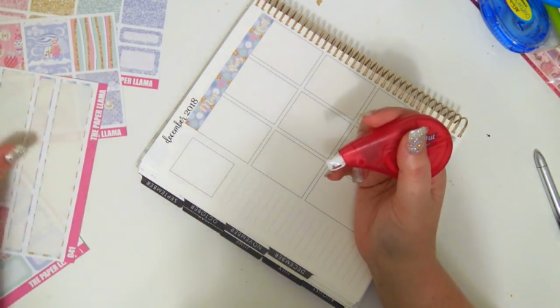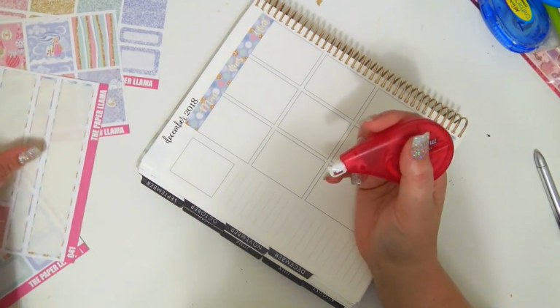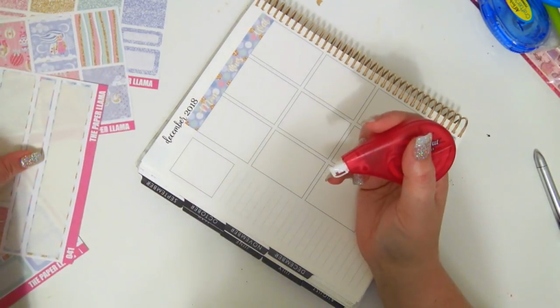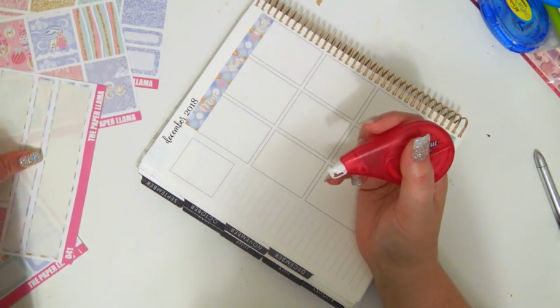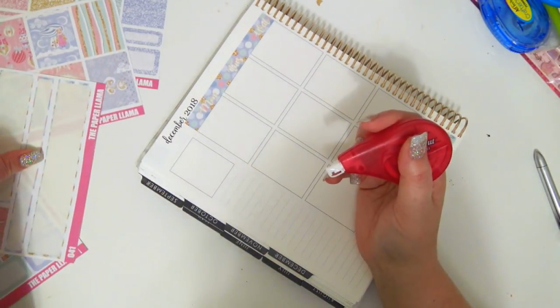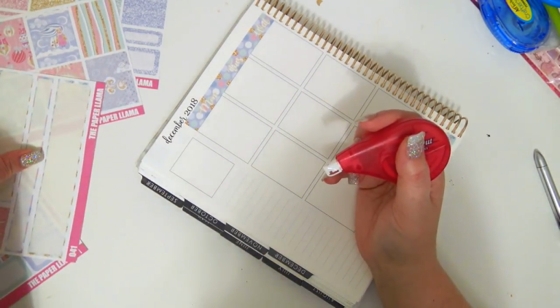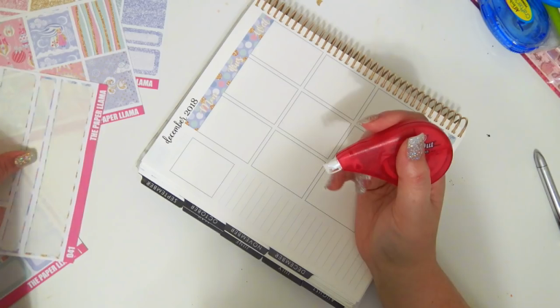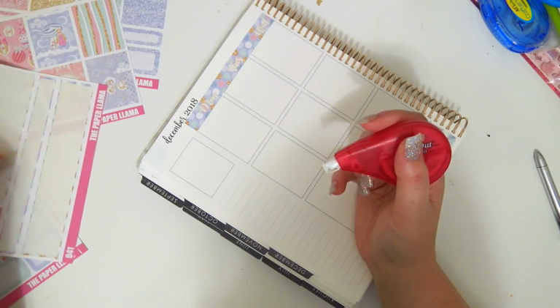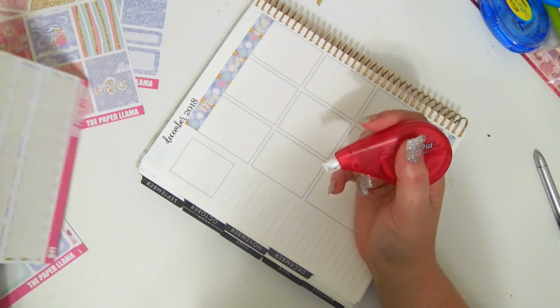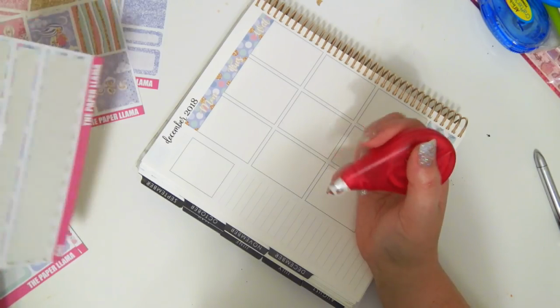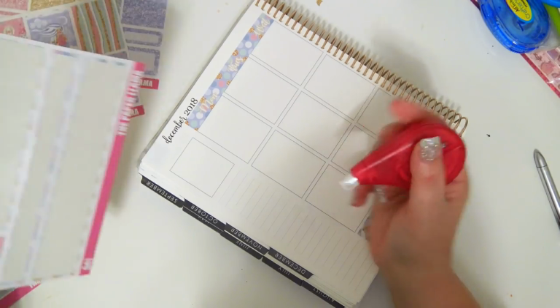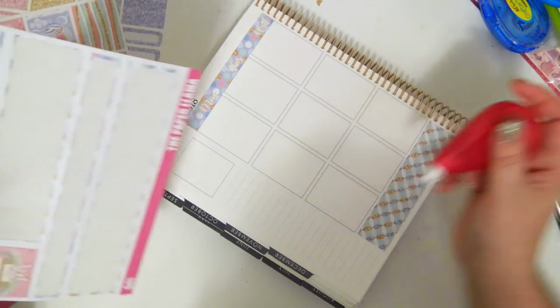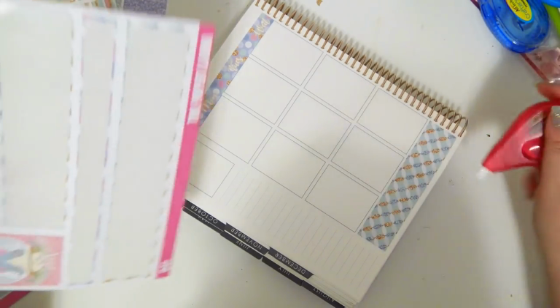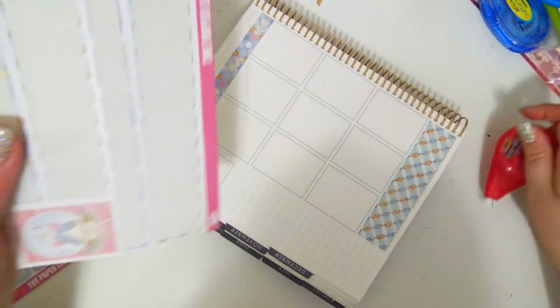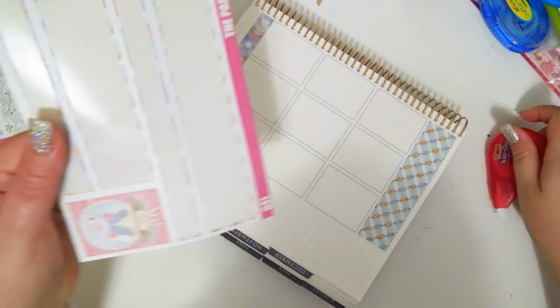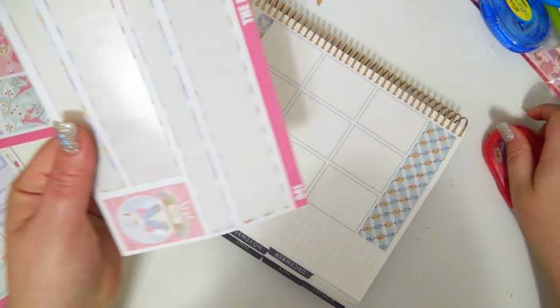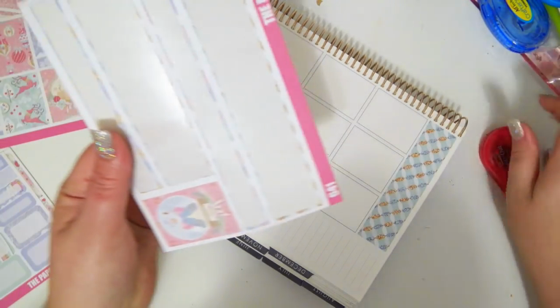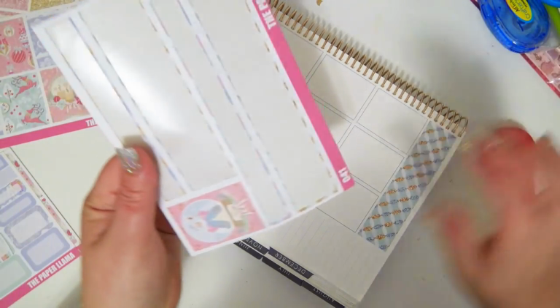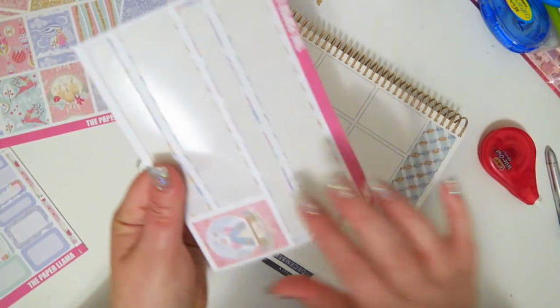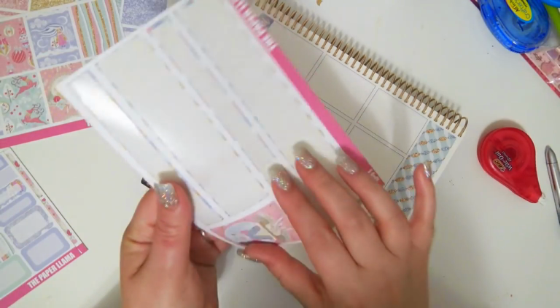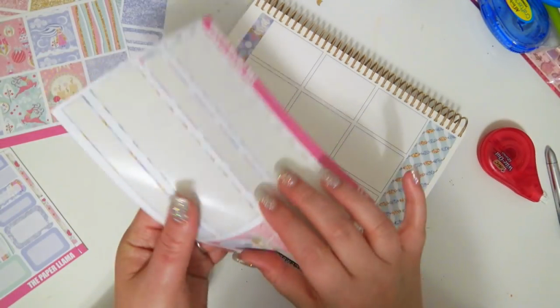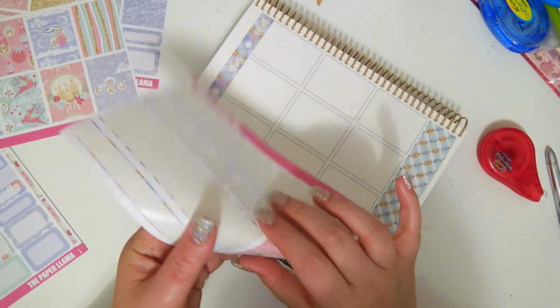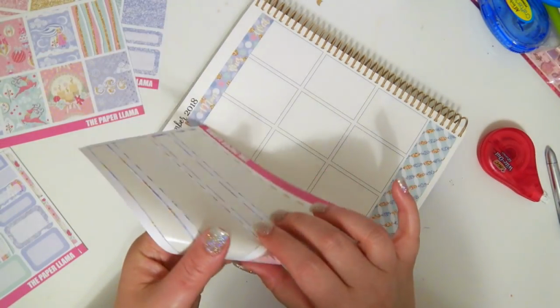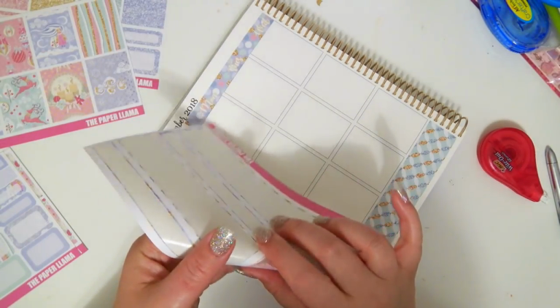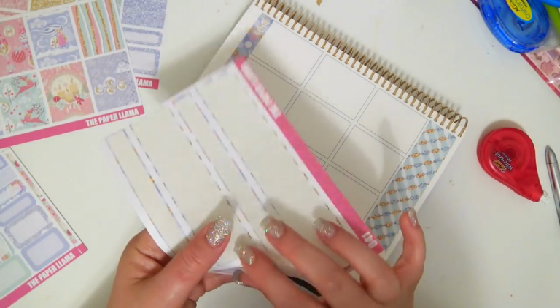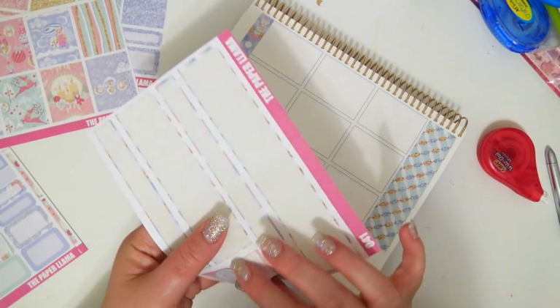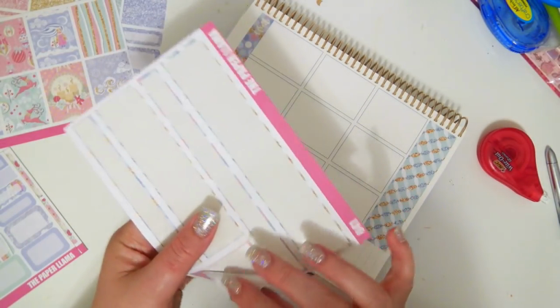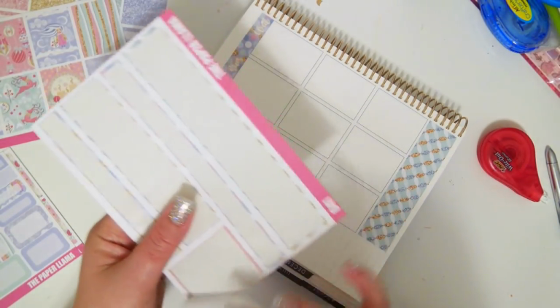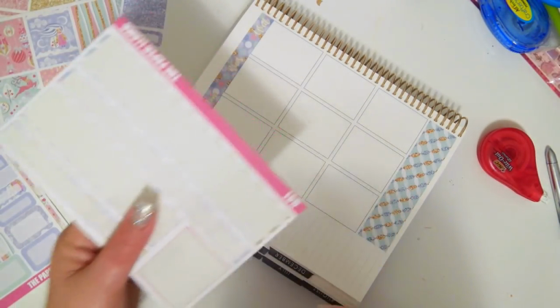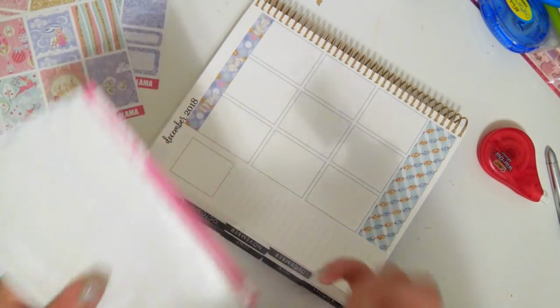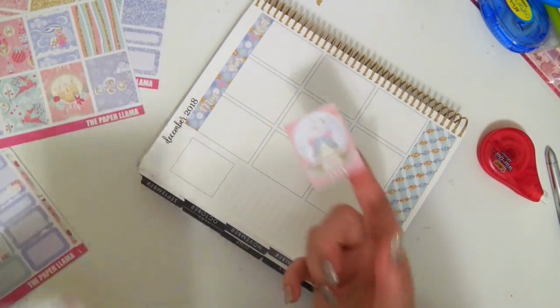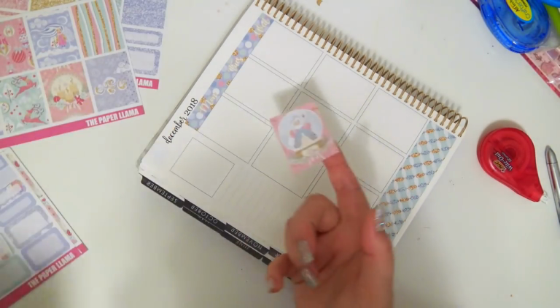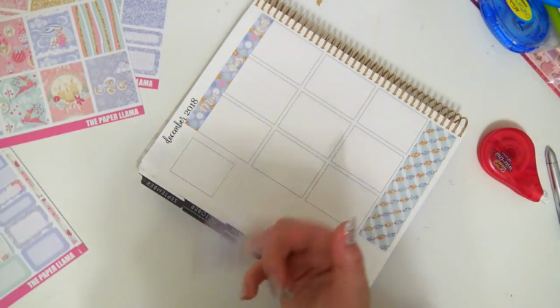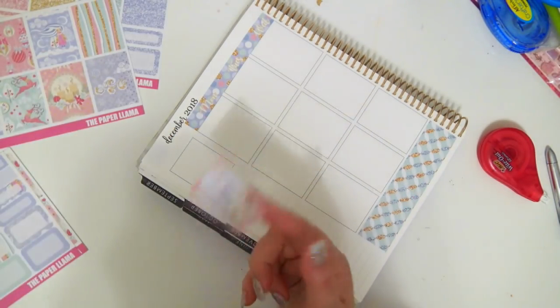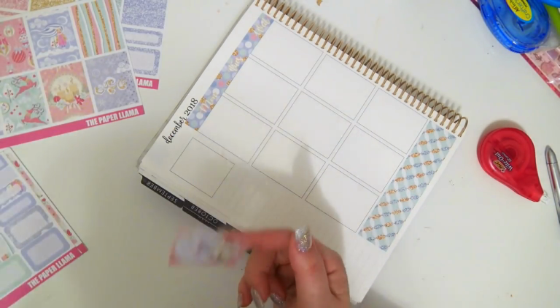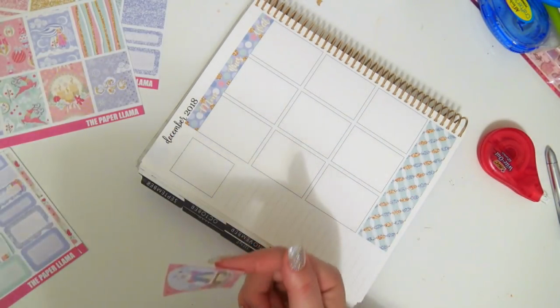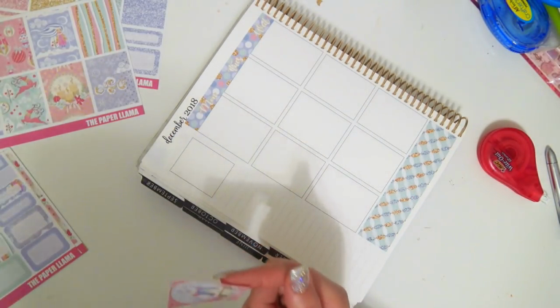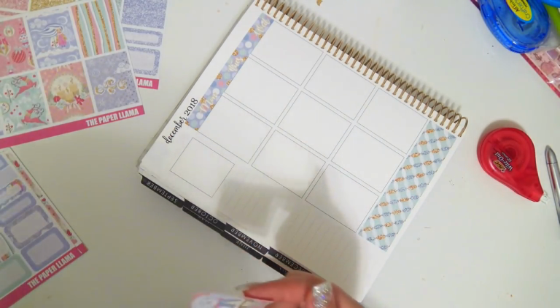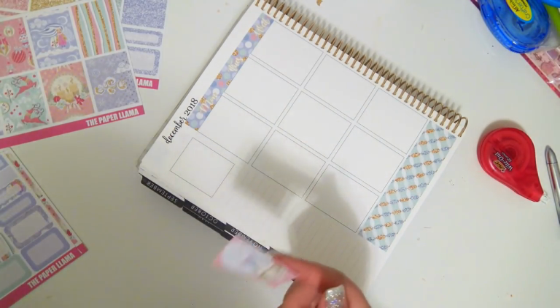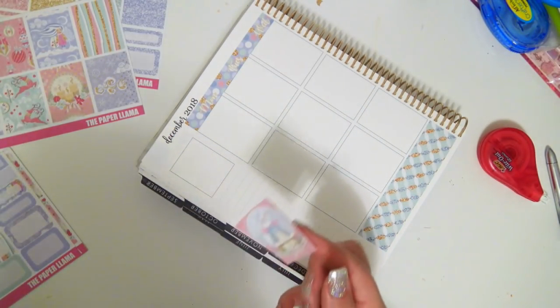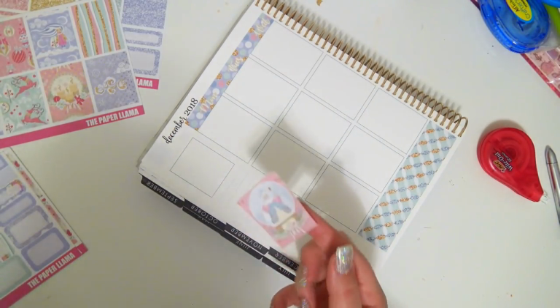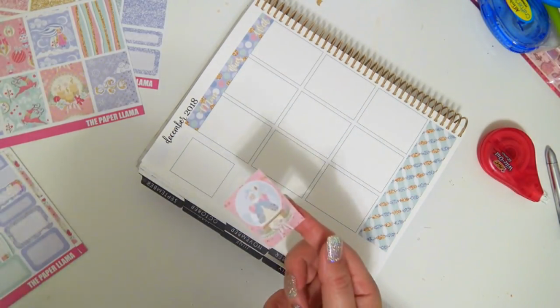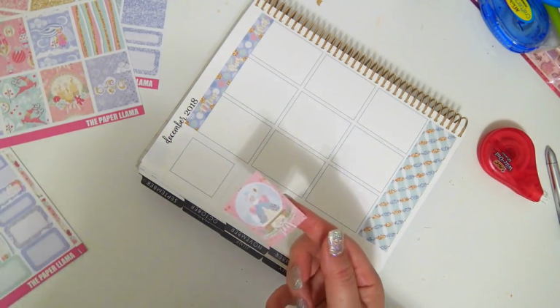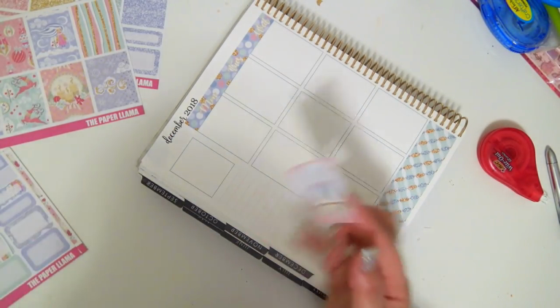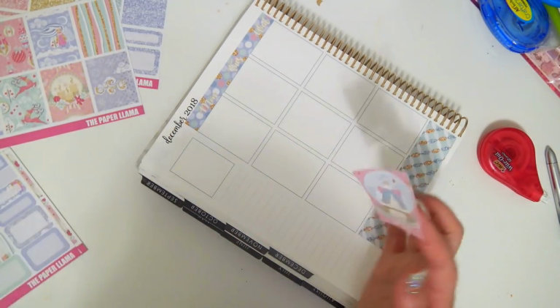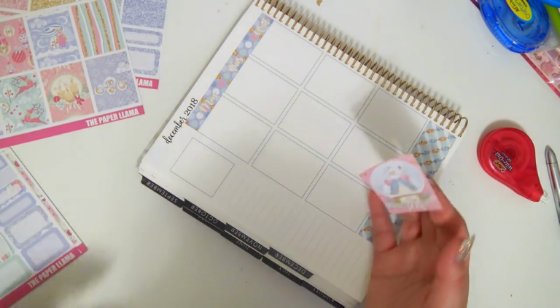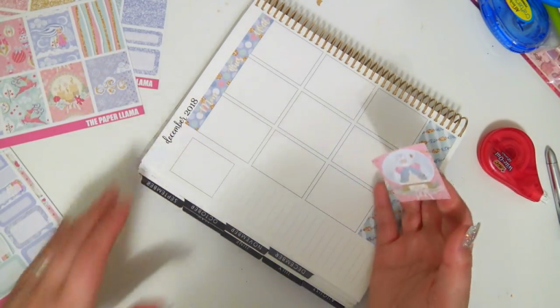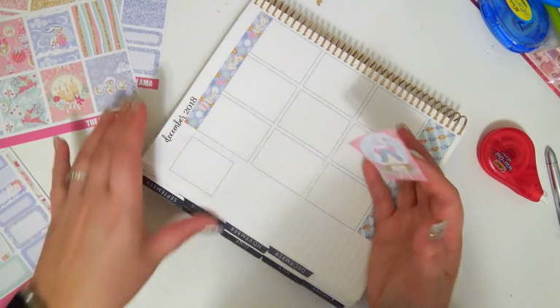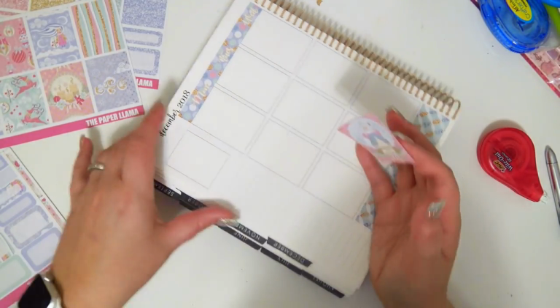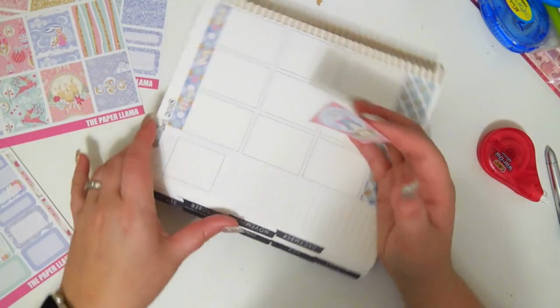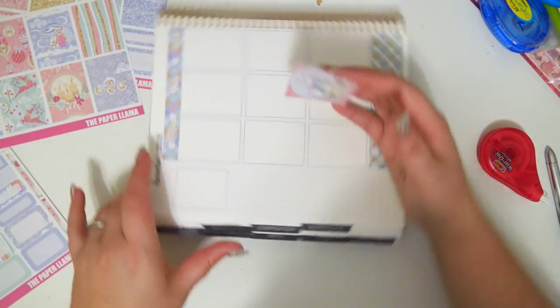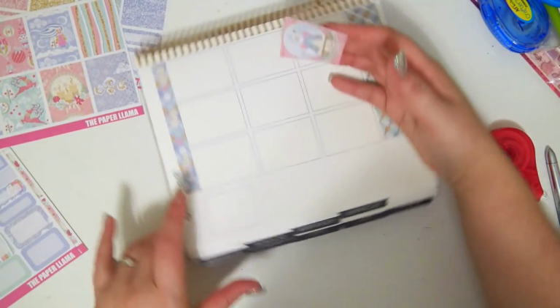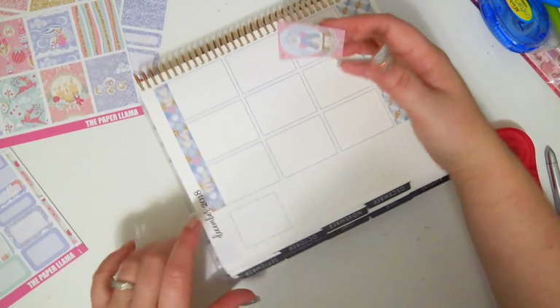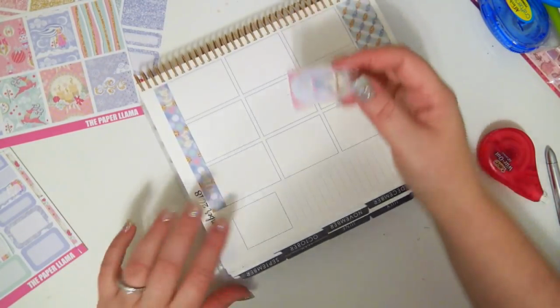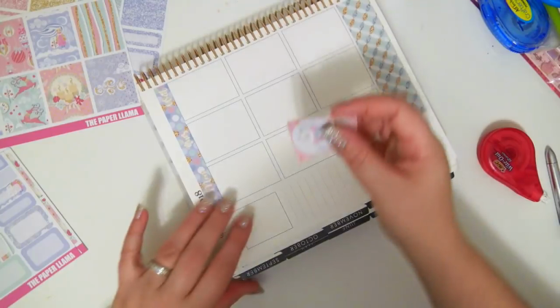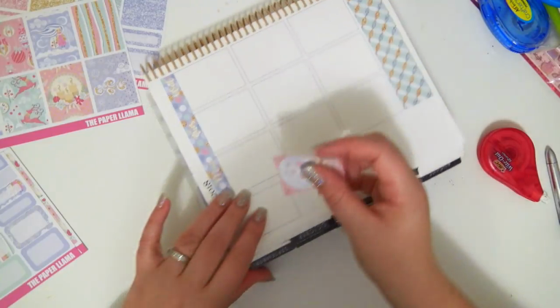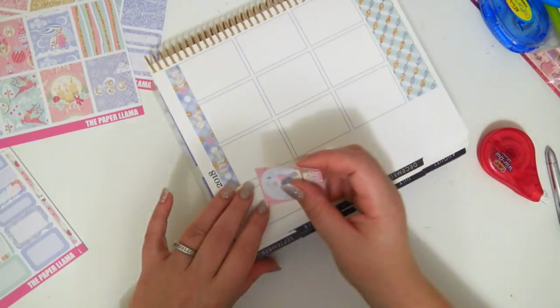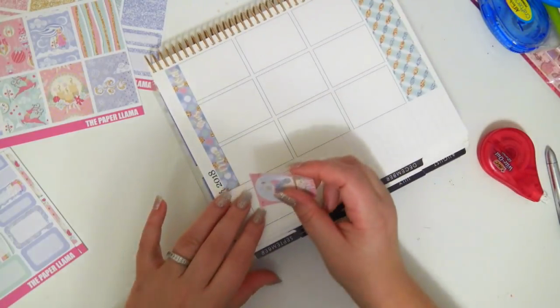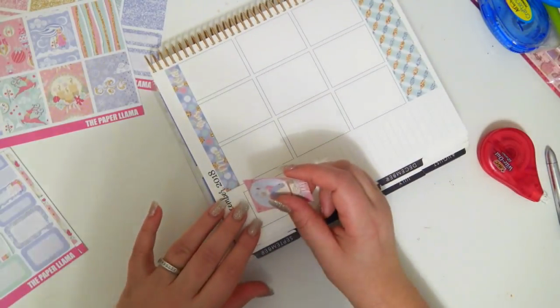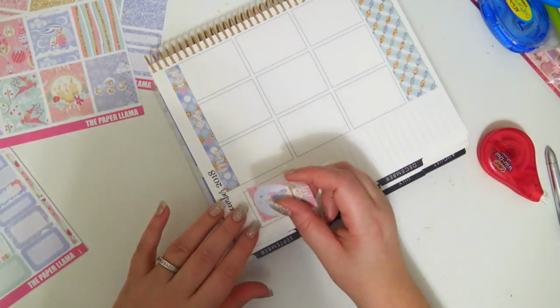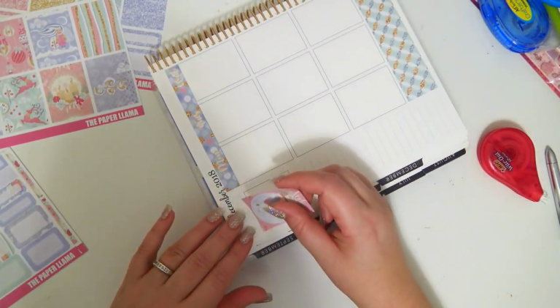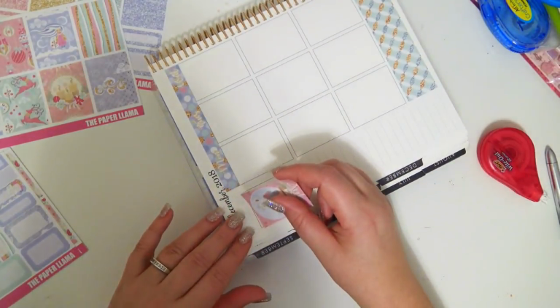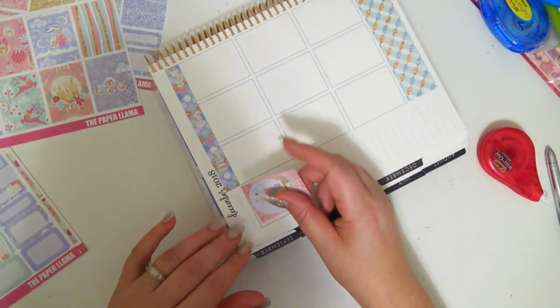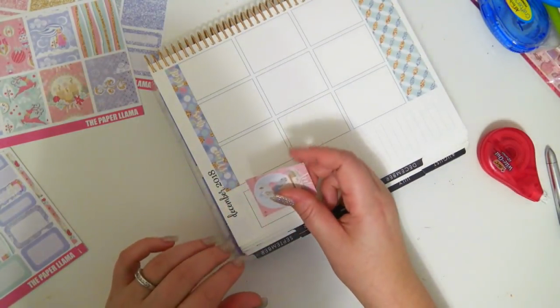I'm definitely going to be putting this box on the sidebar because it is so cute.